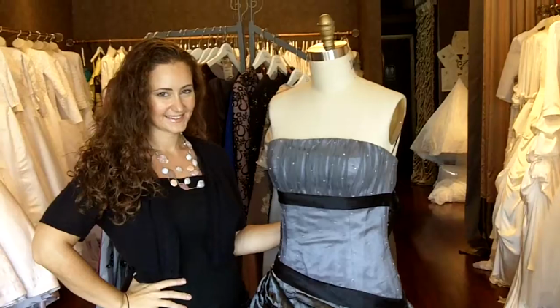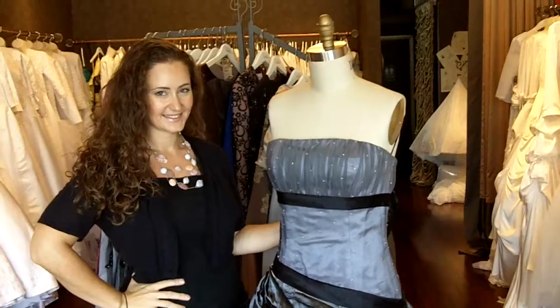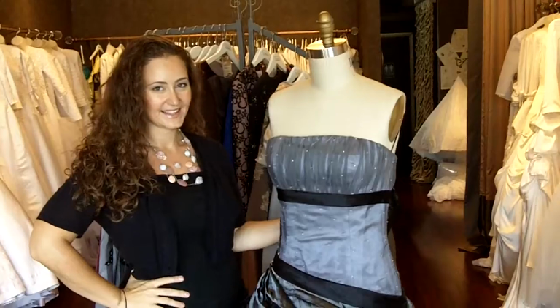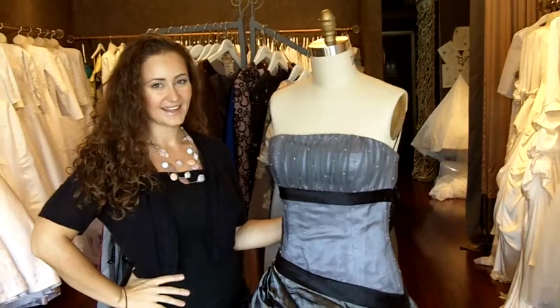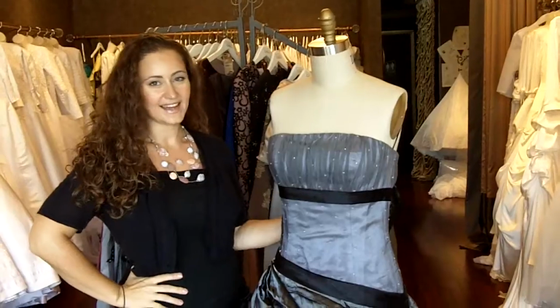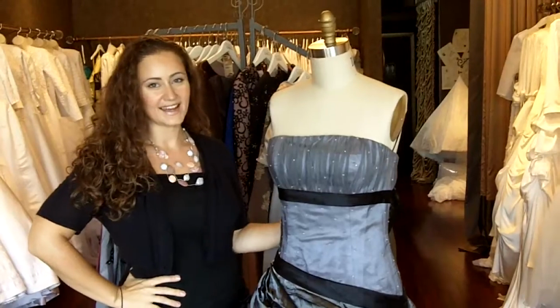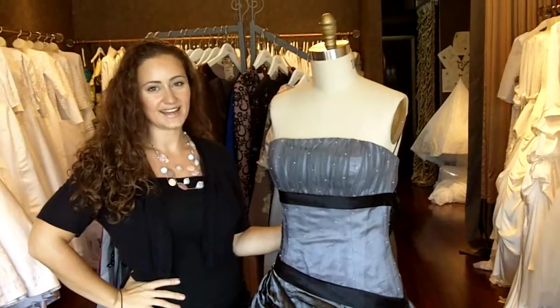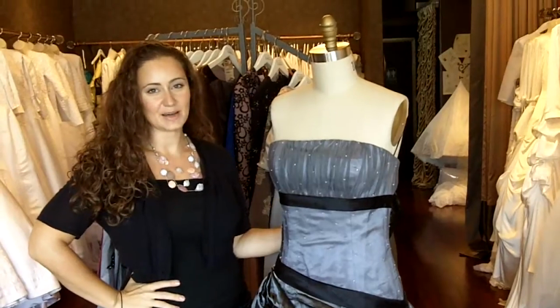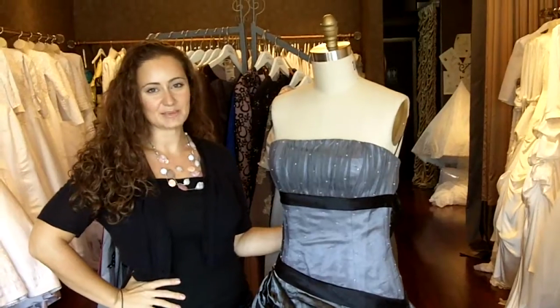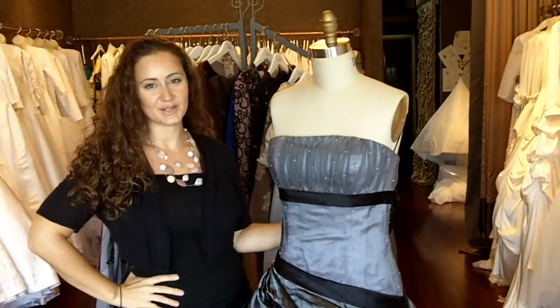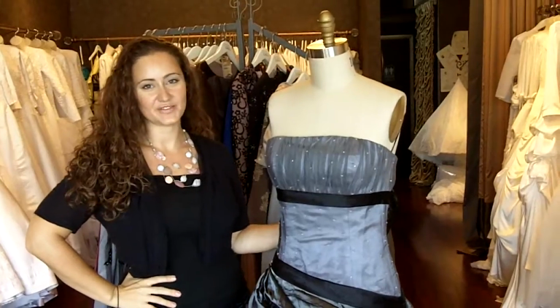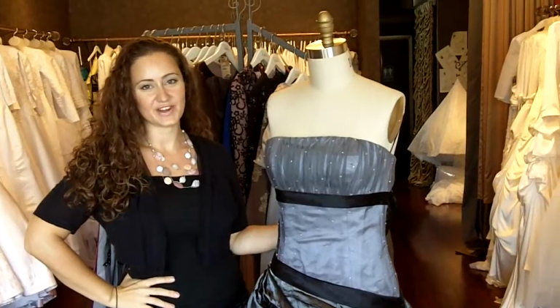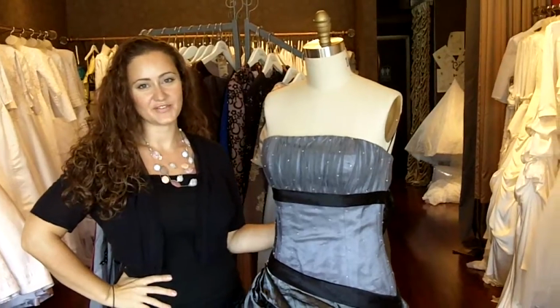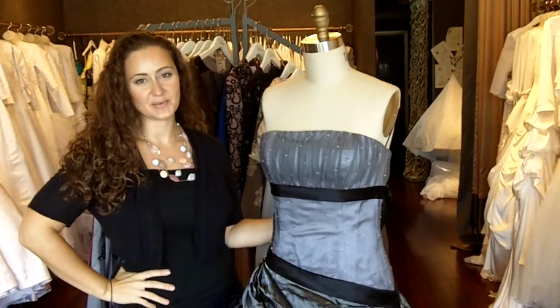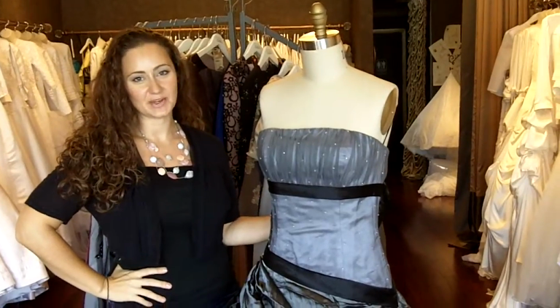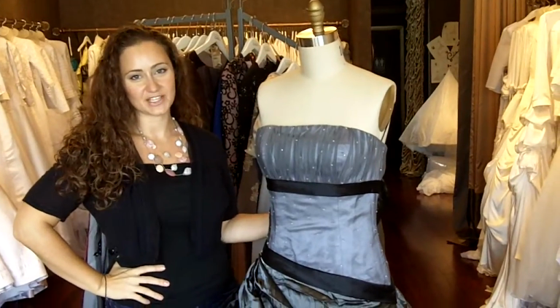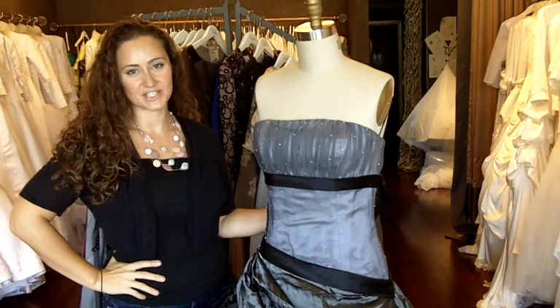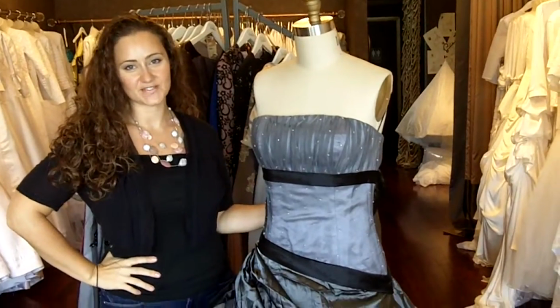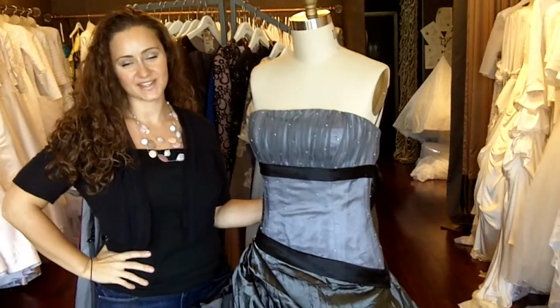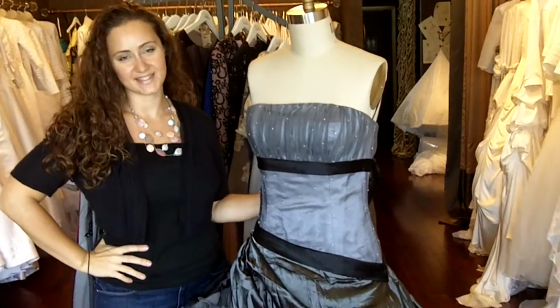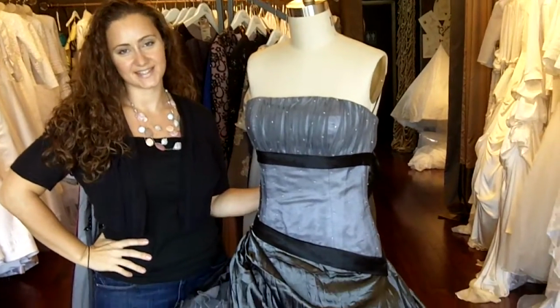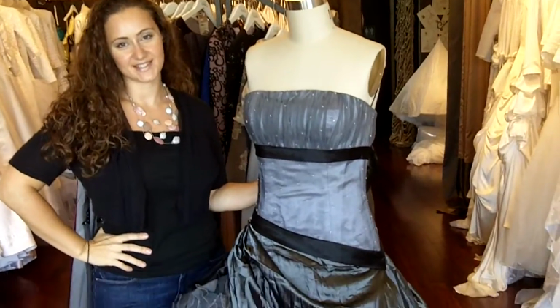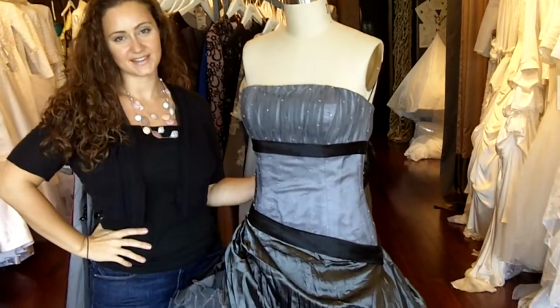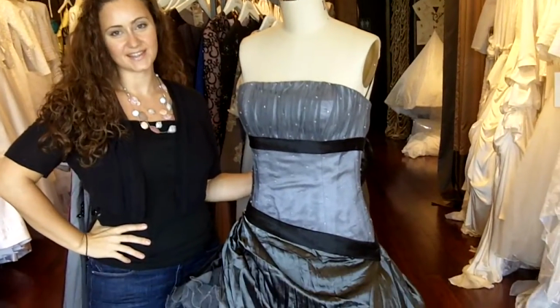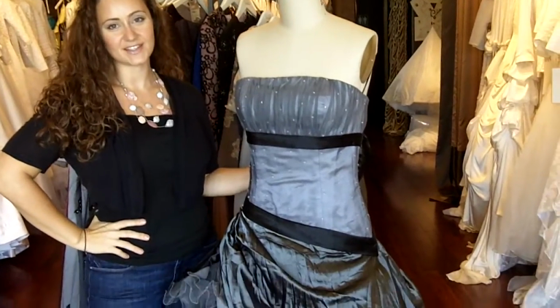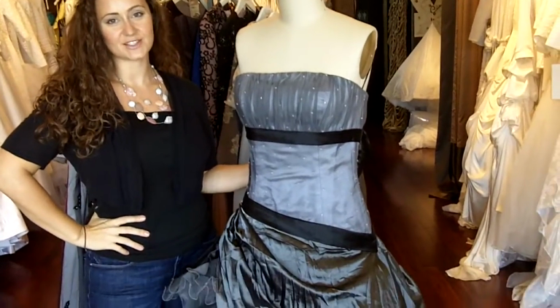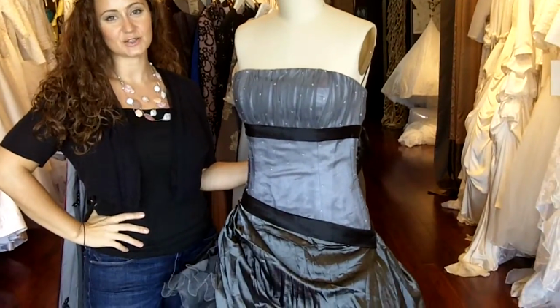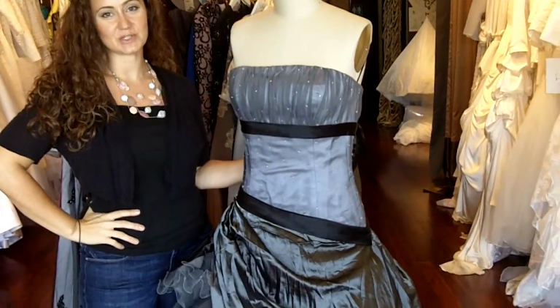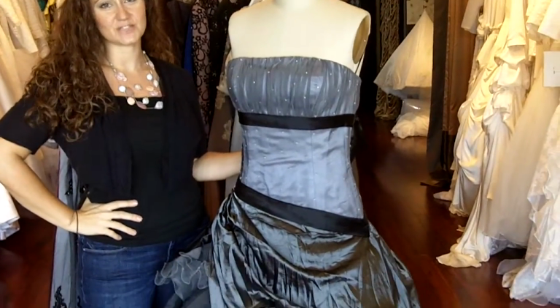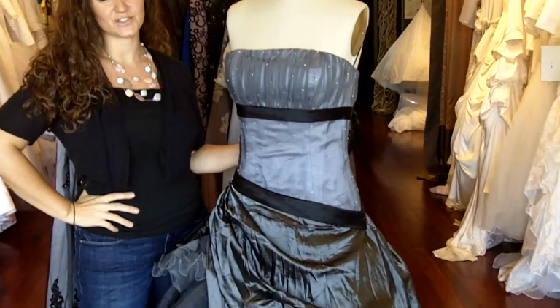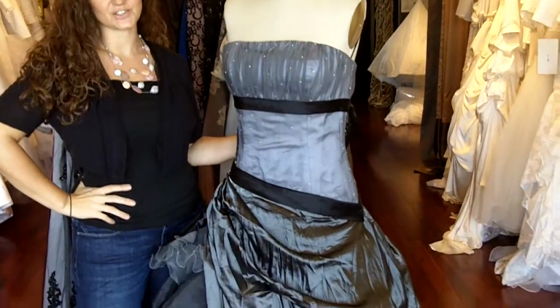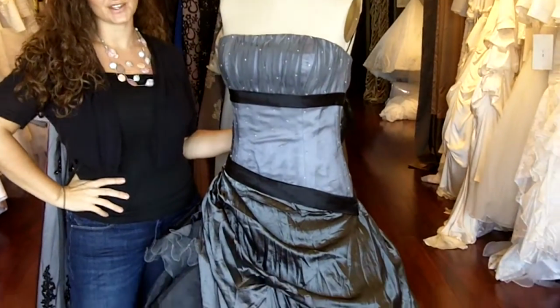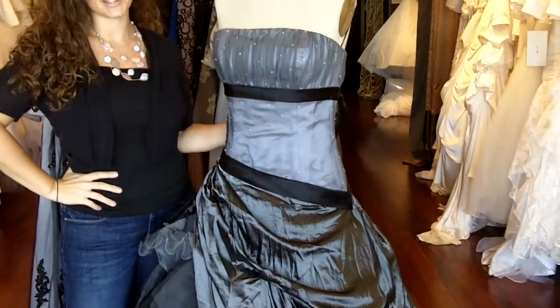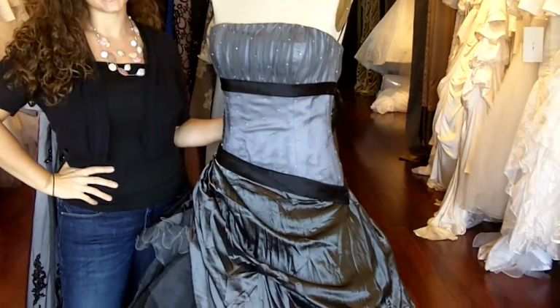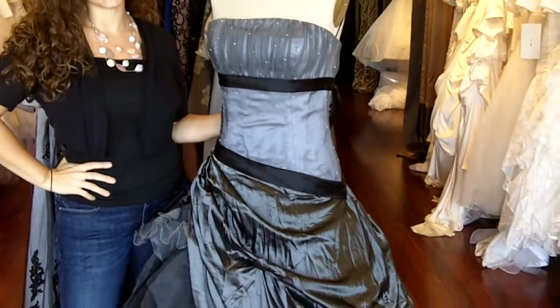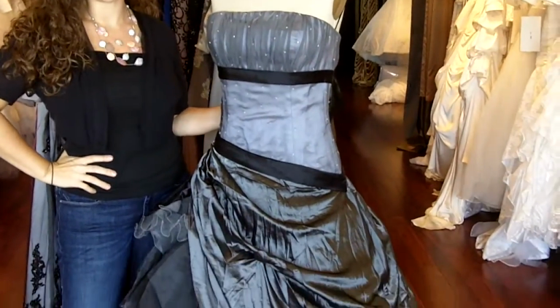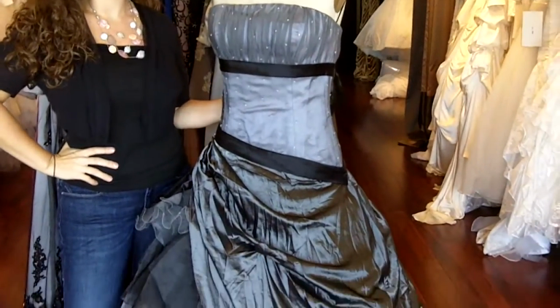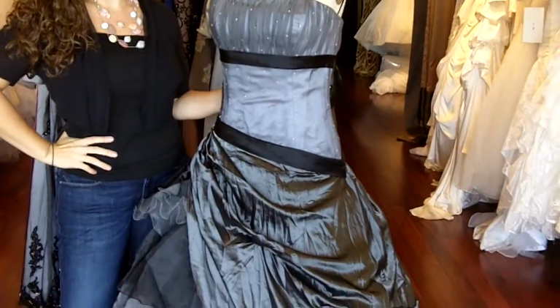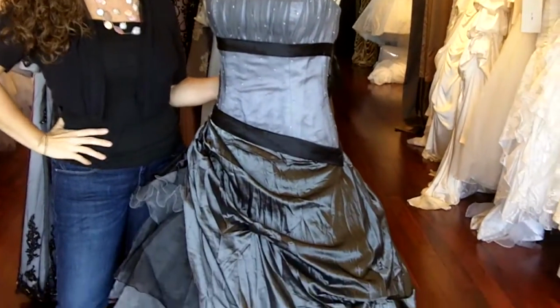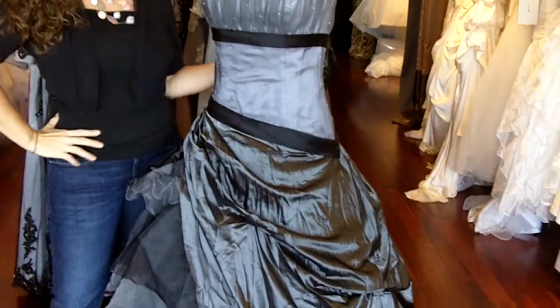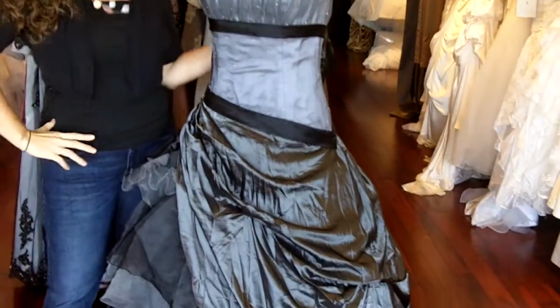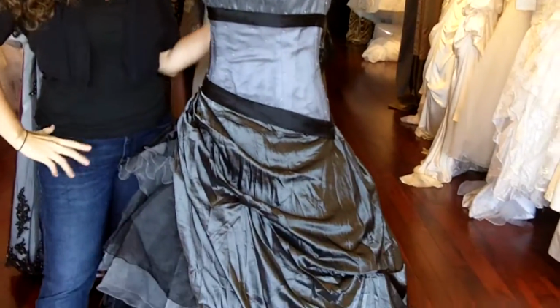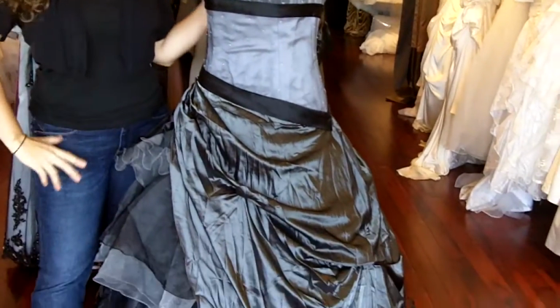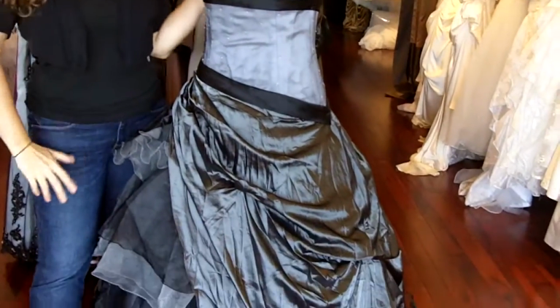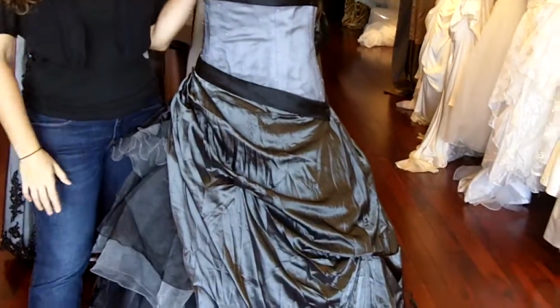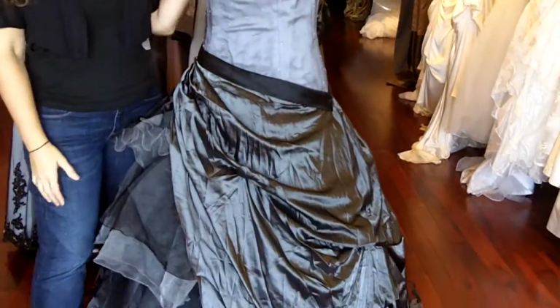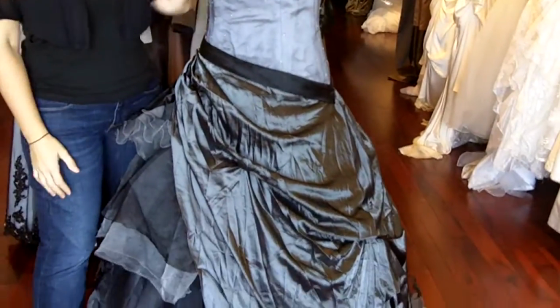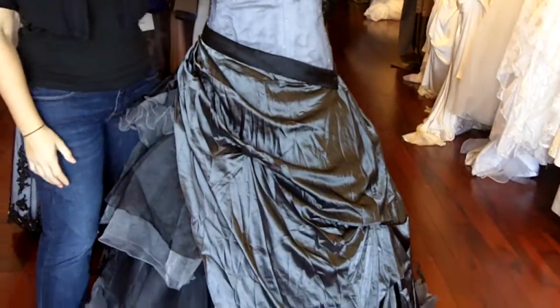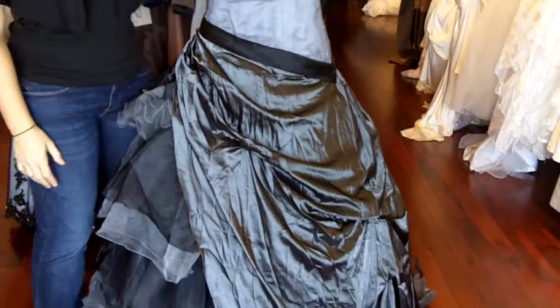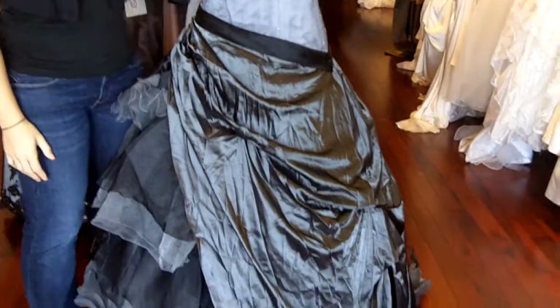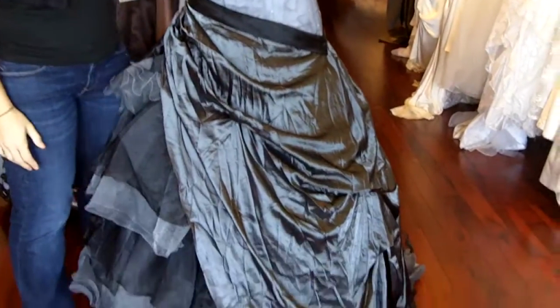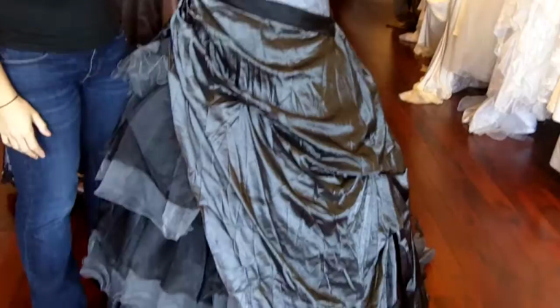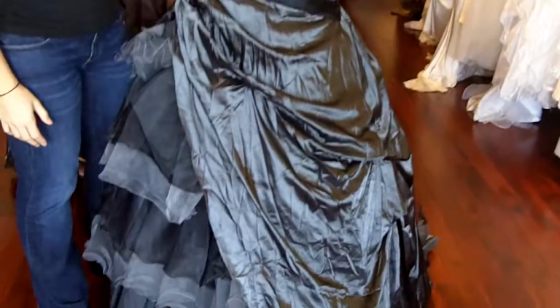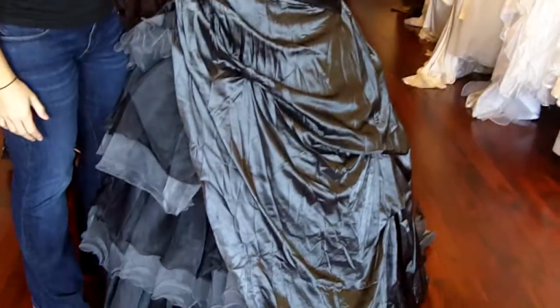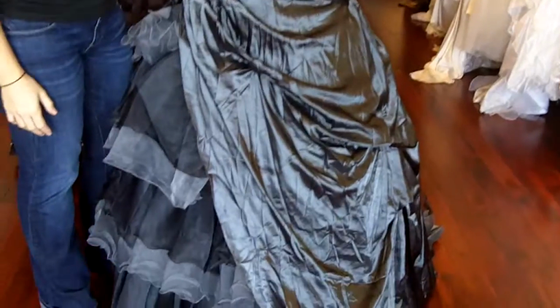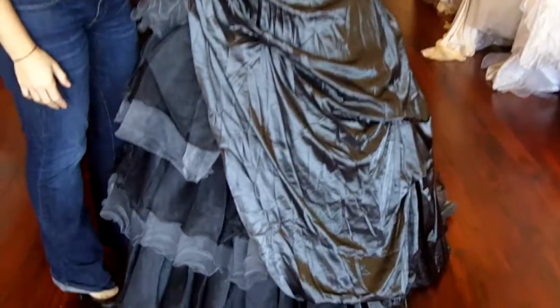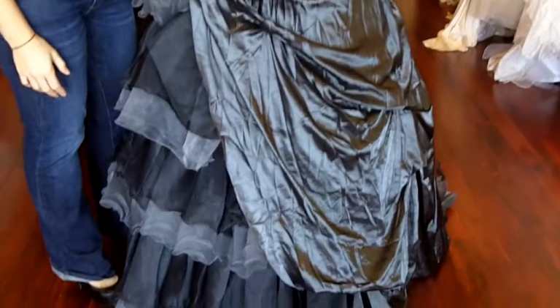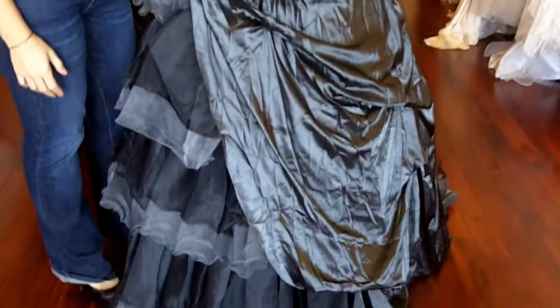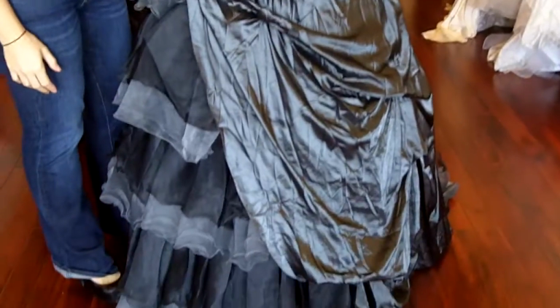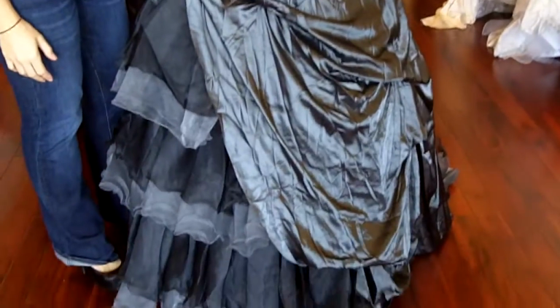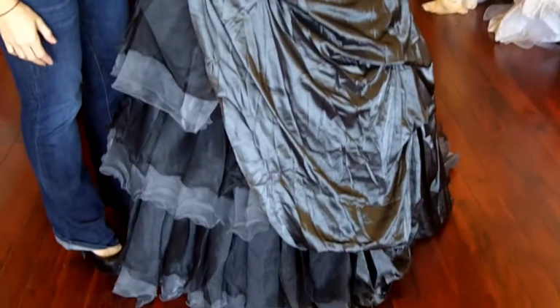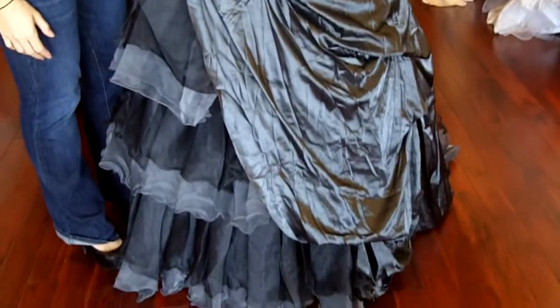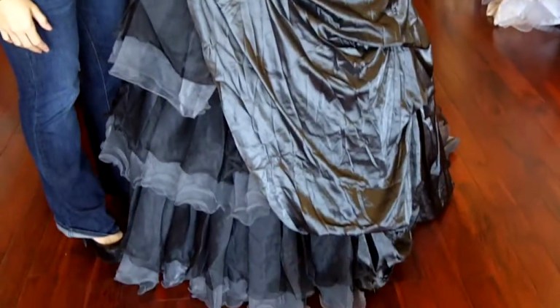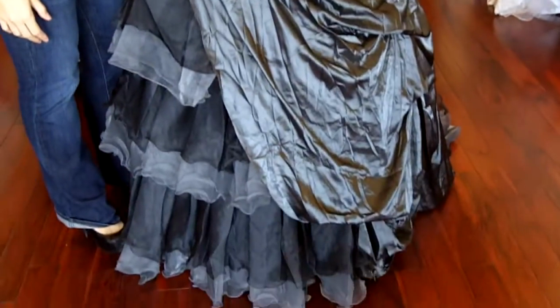Hi, I'm Tova from Wedding Just Fantasy. Thank you so much for joining us today. Today I will talk about the CP302.